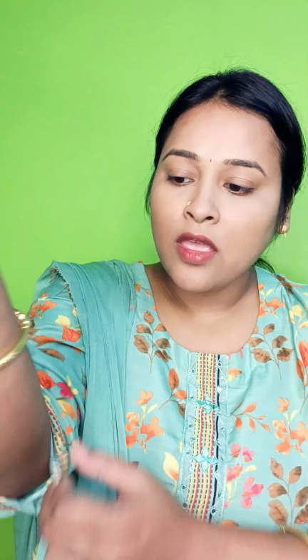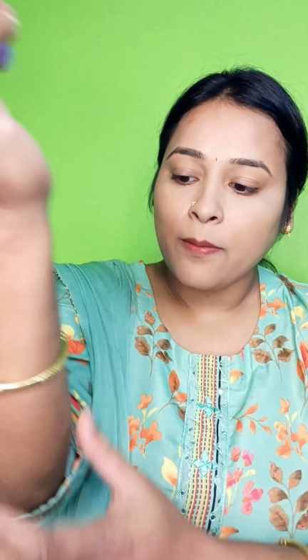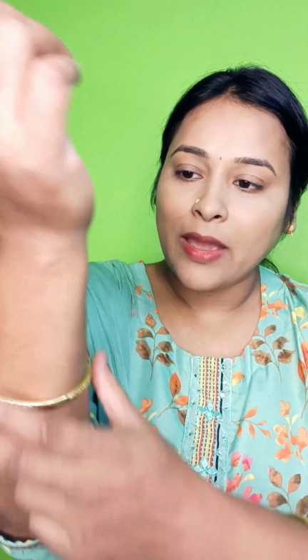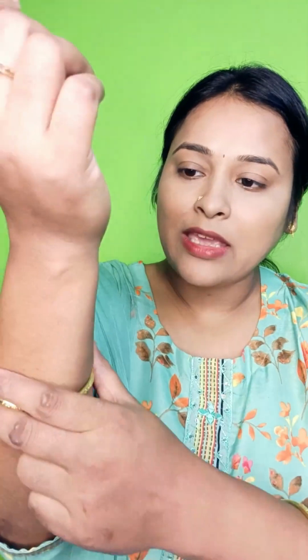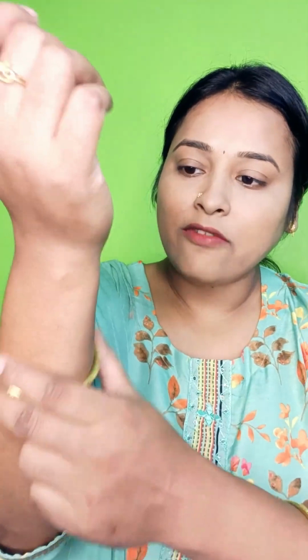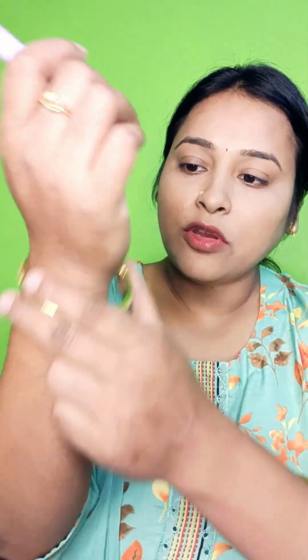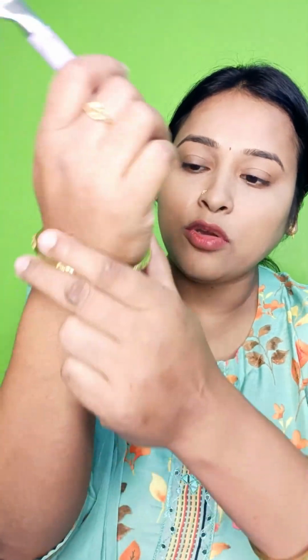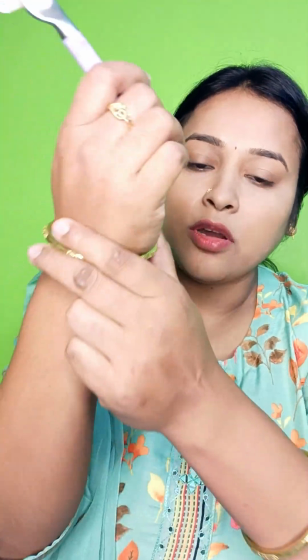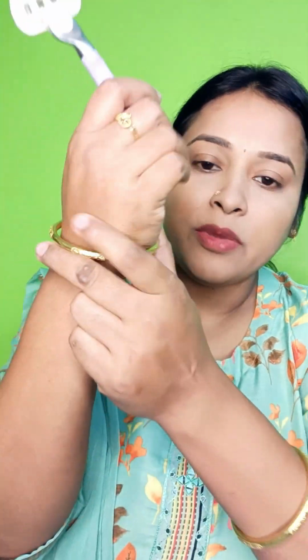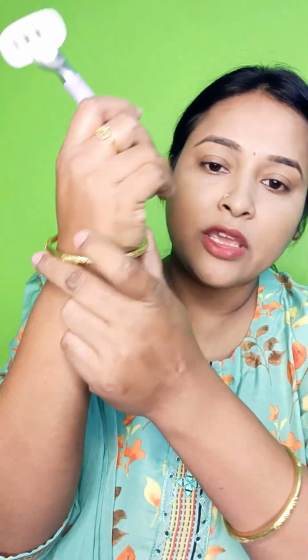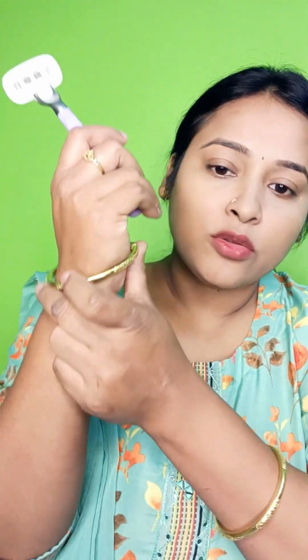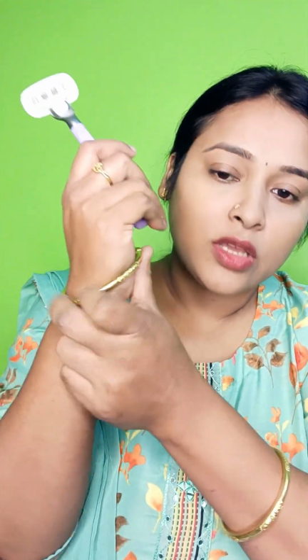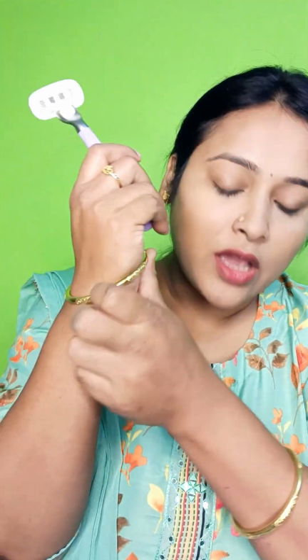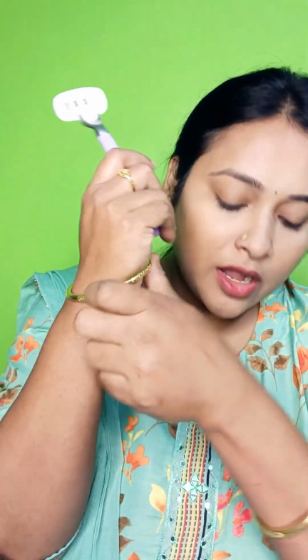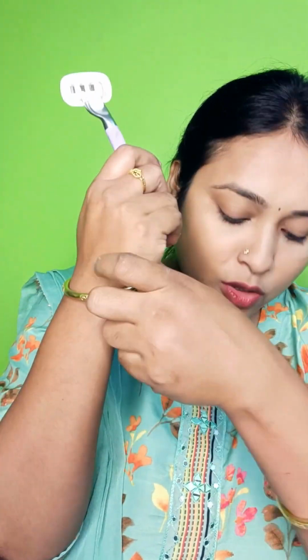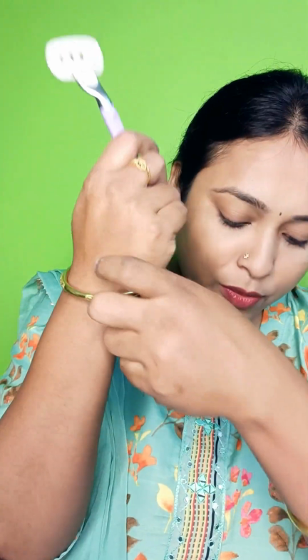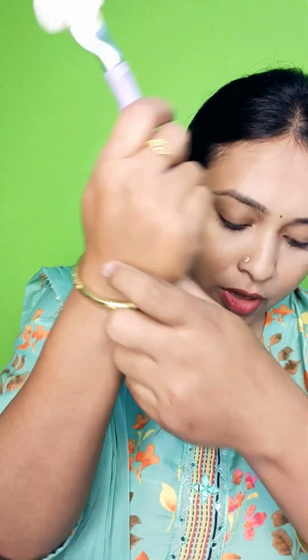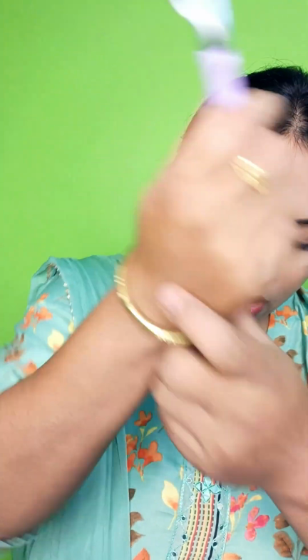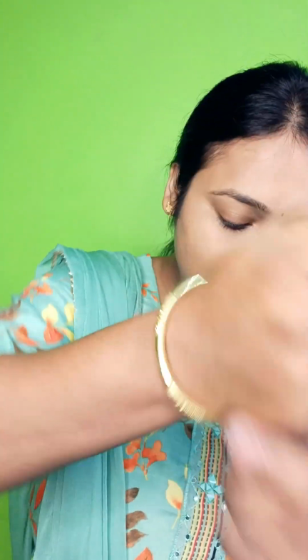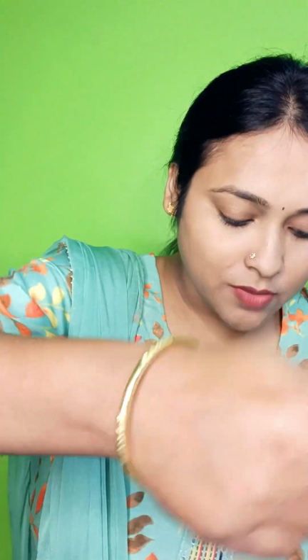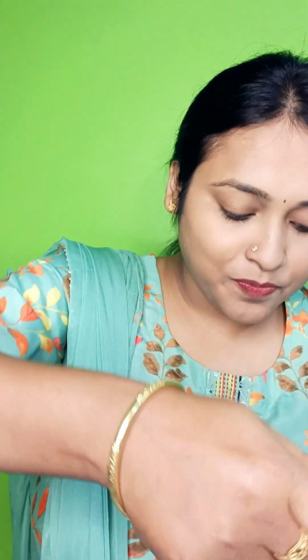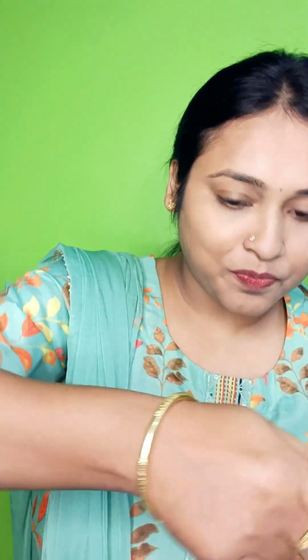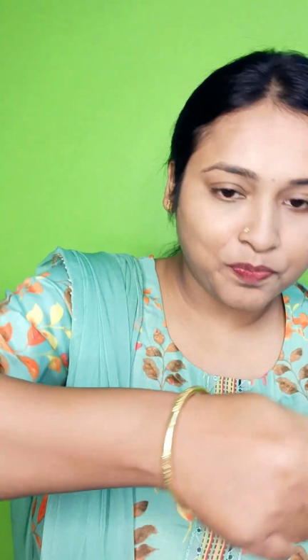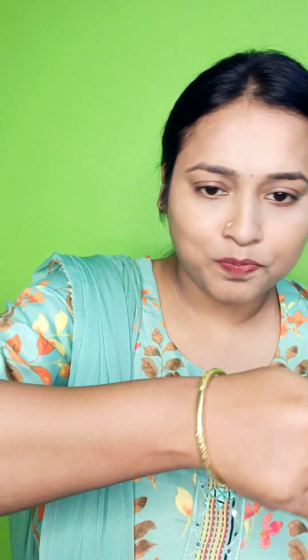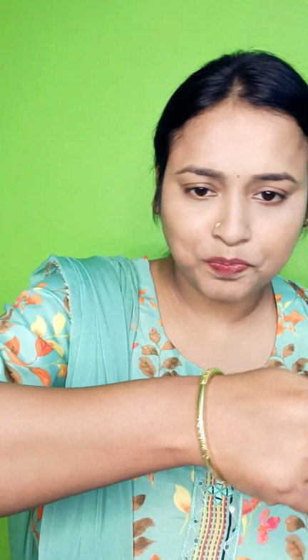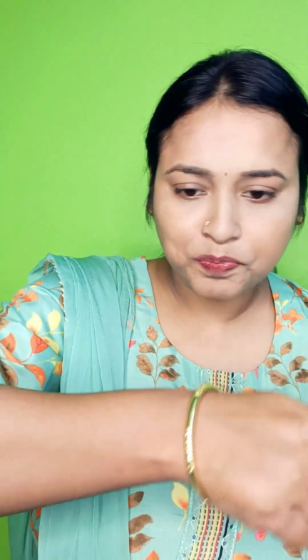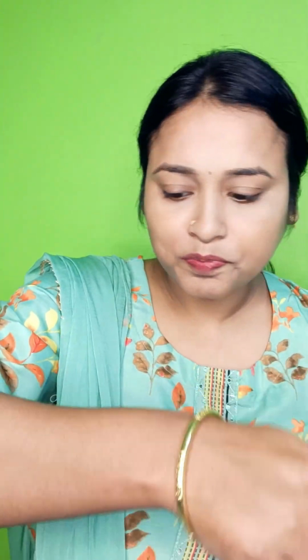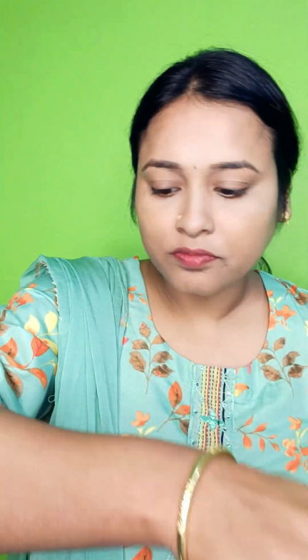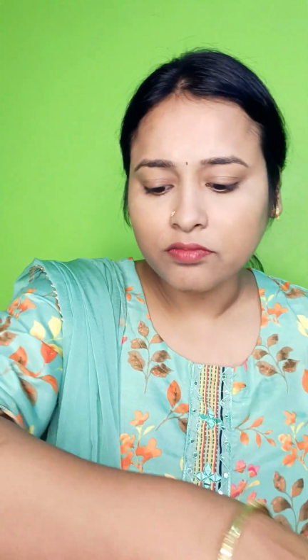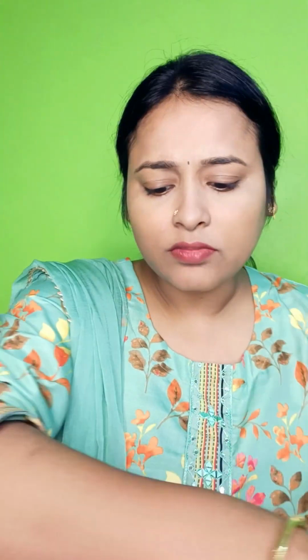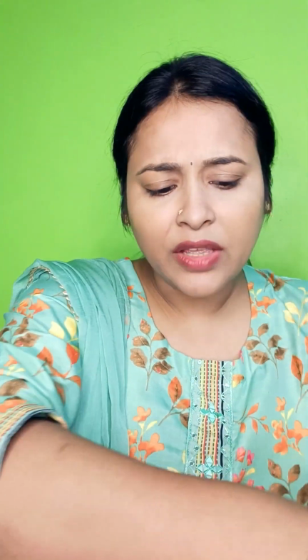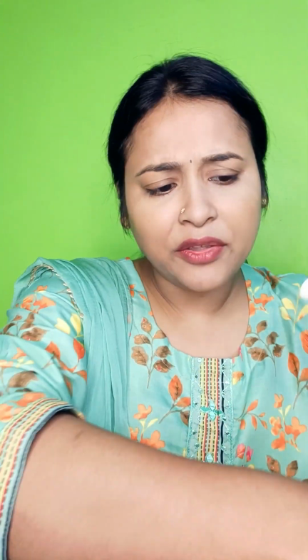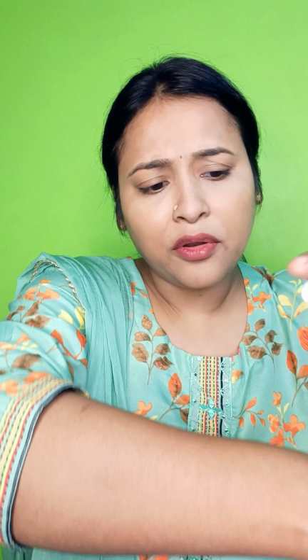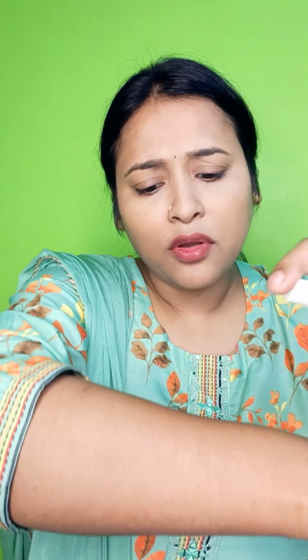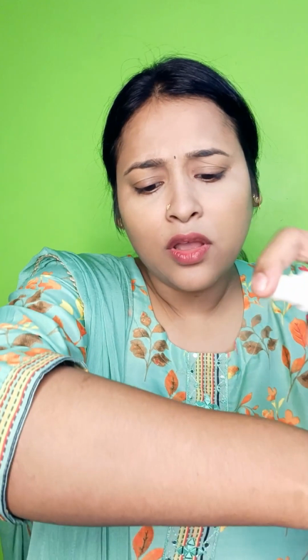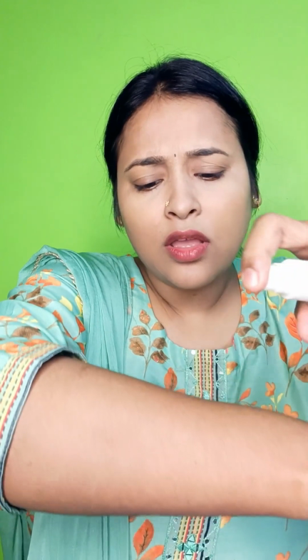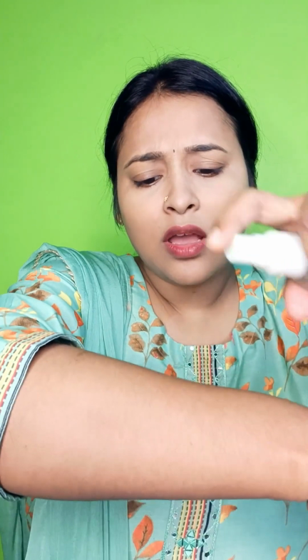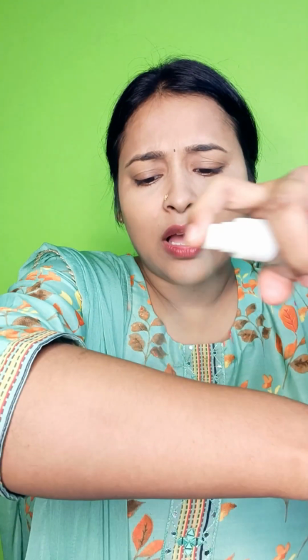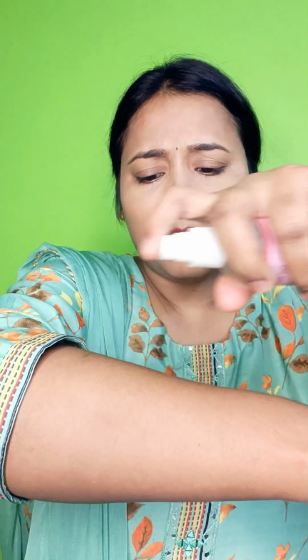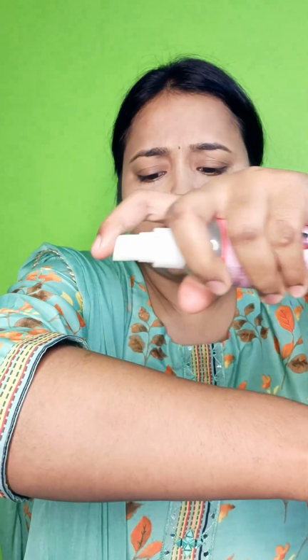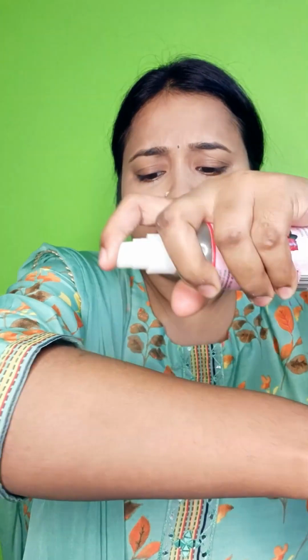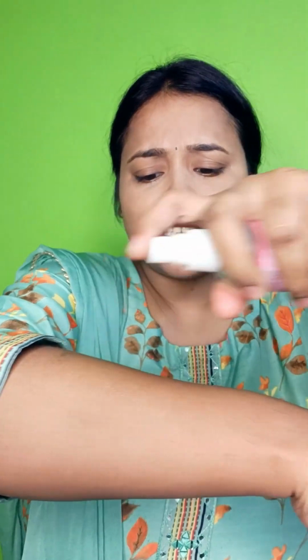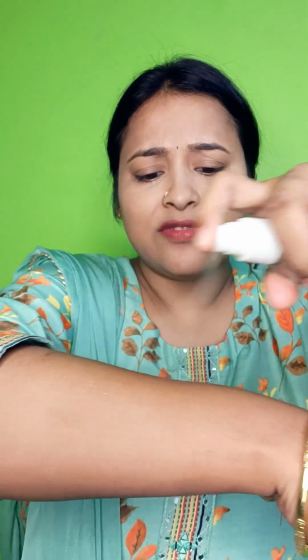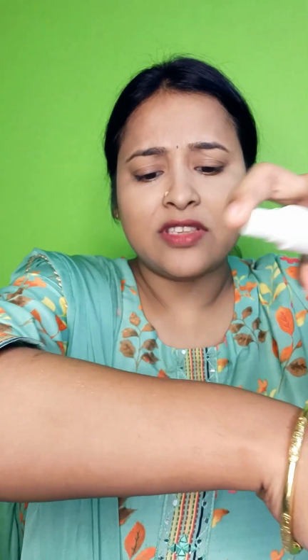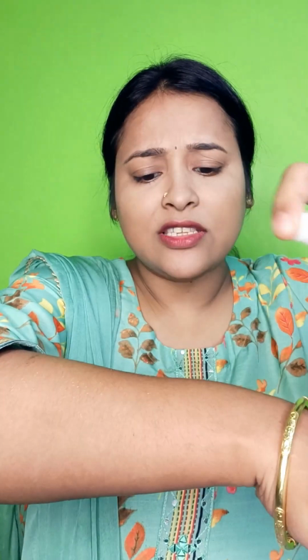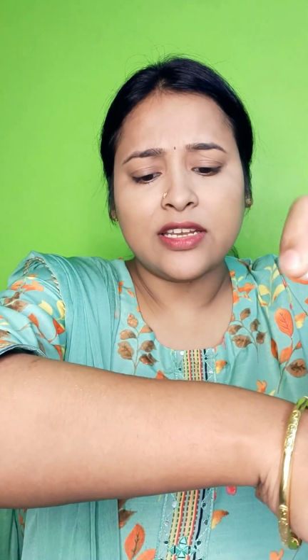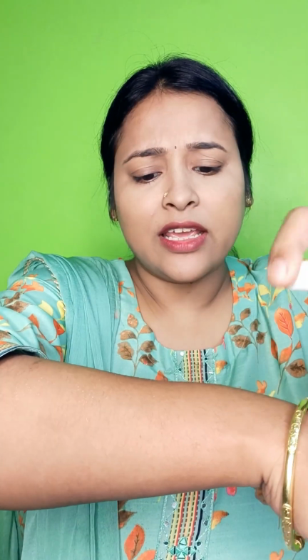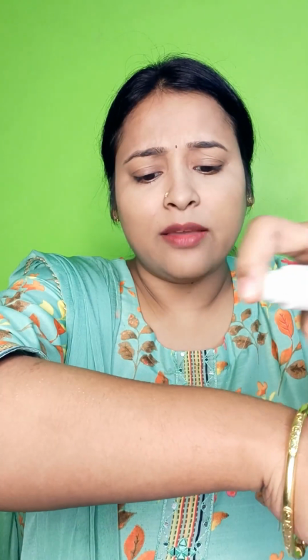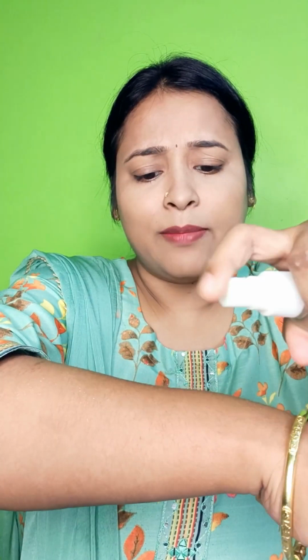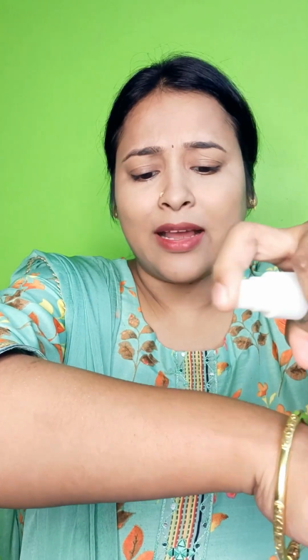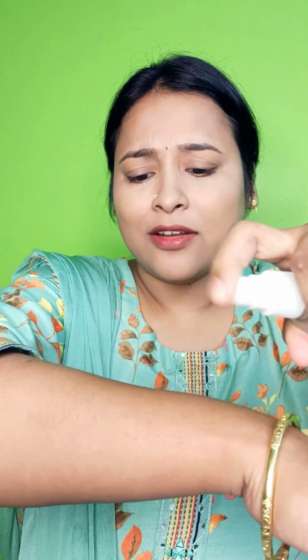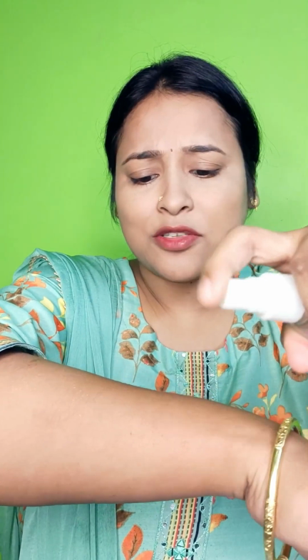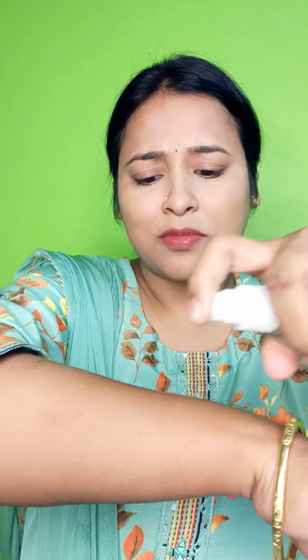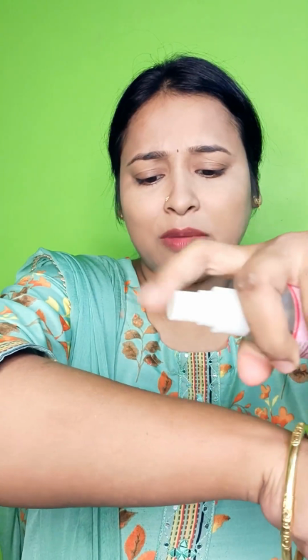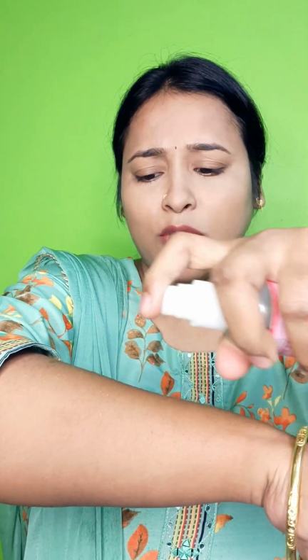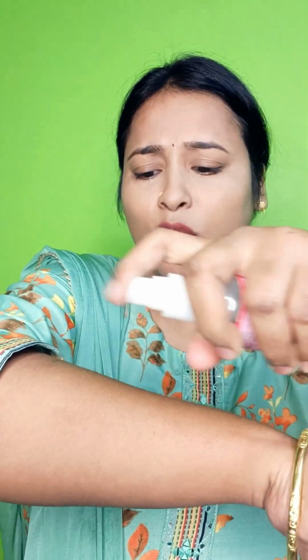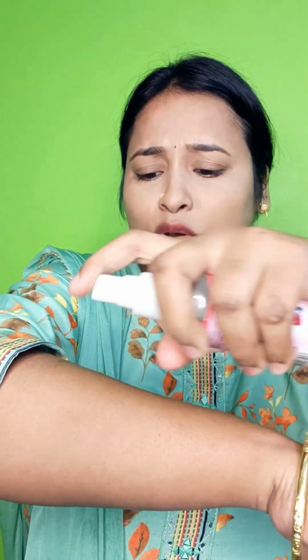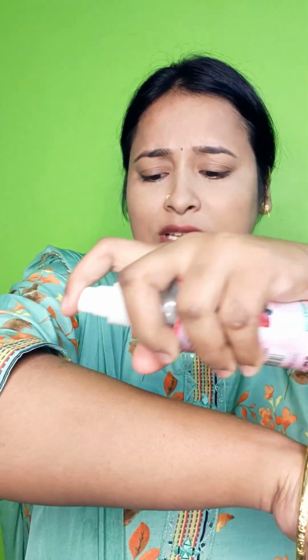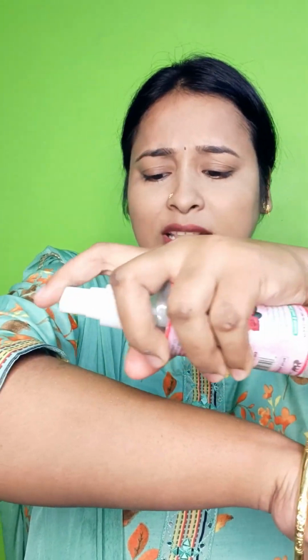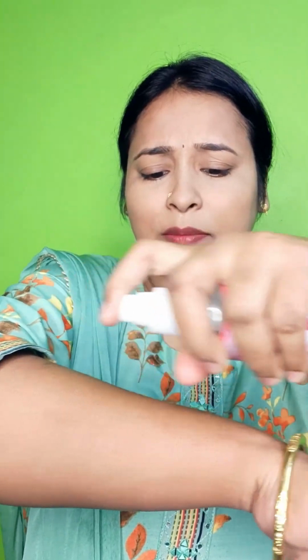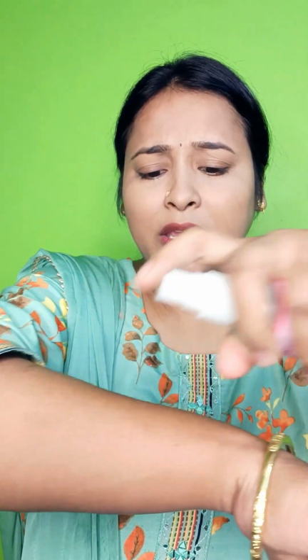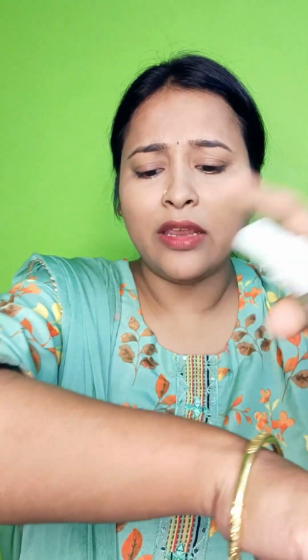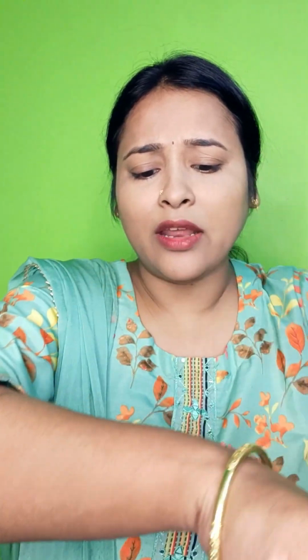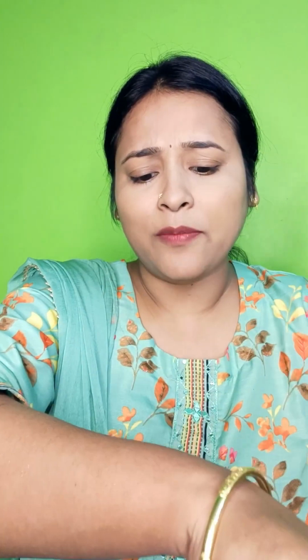Why am I showing this video now? Because, you know, it is a festive season. It is very hectic at the parlors.